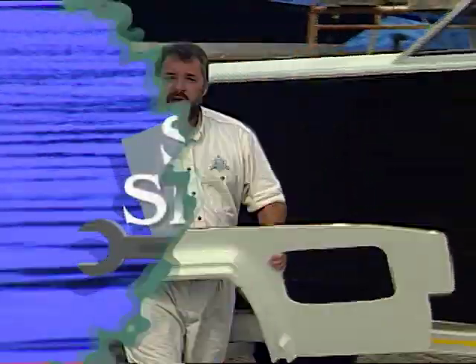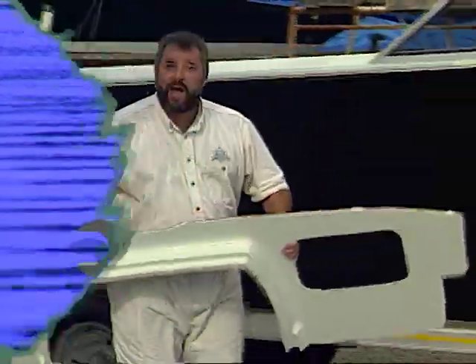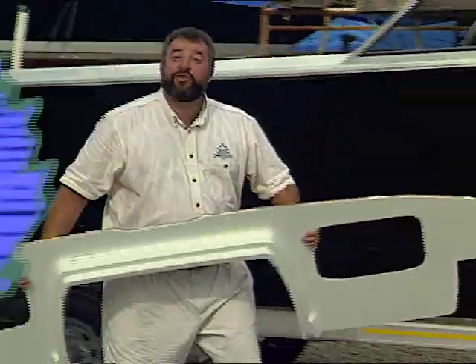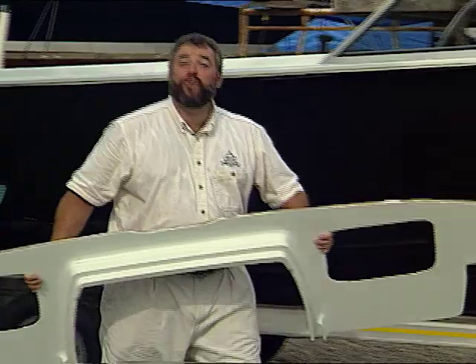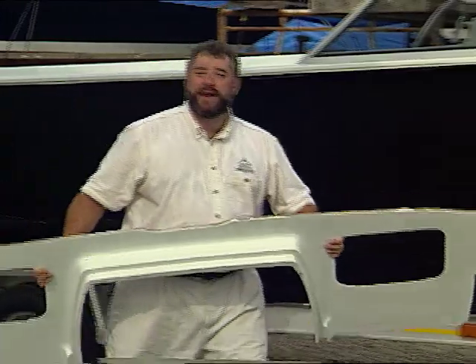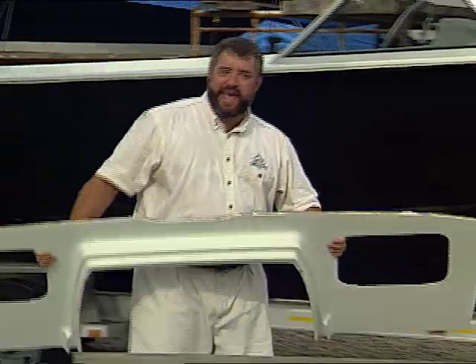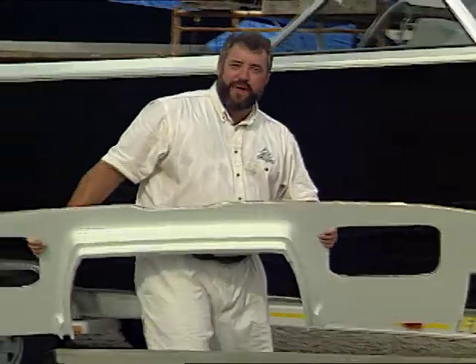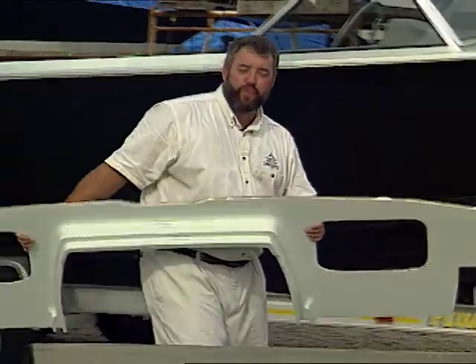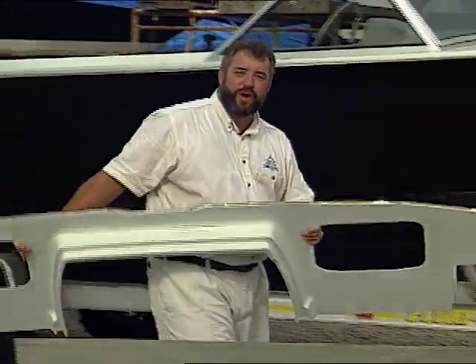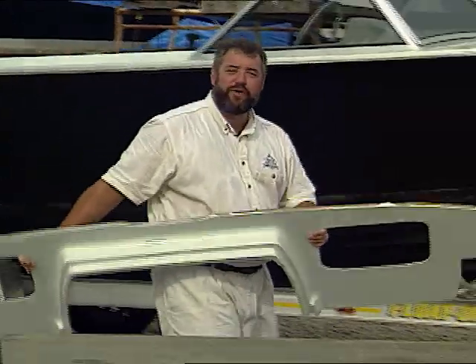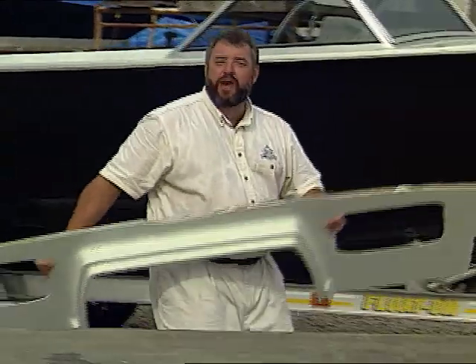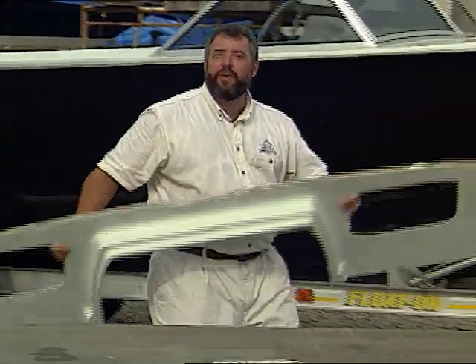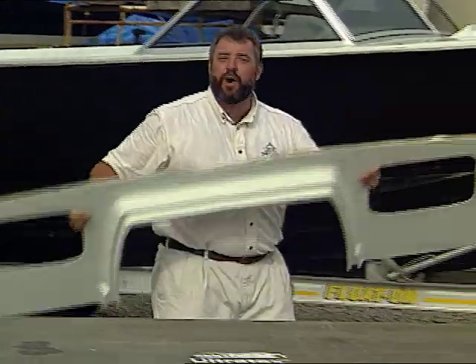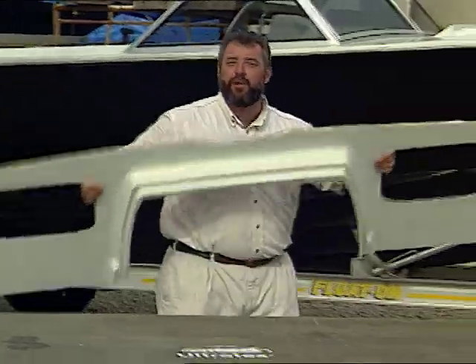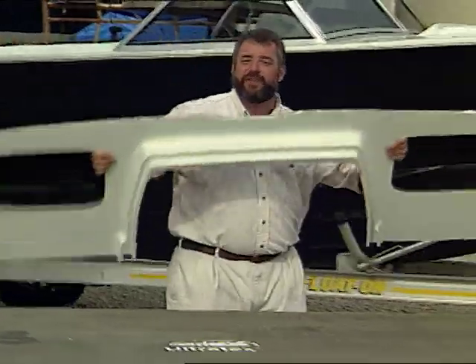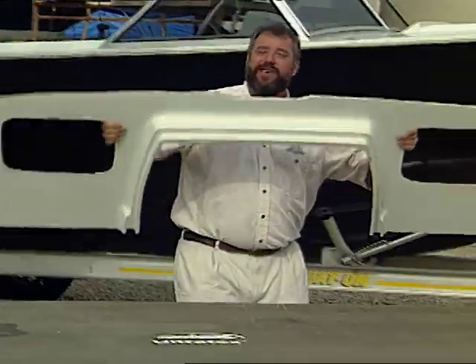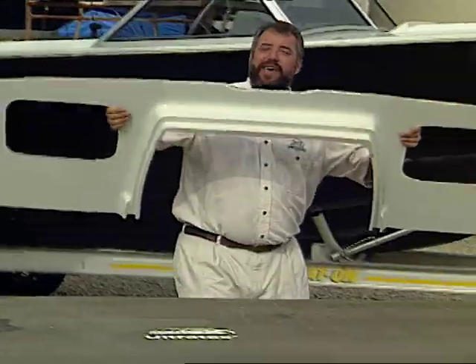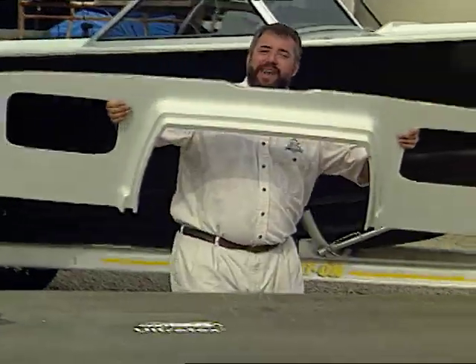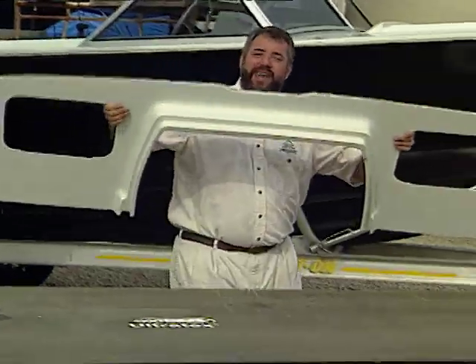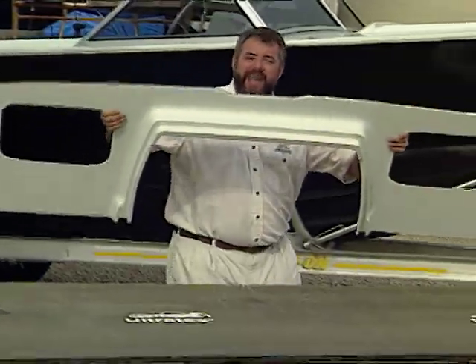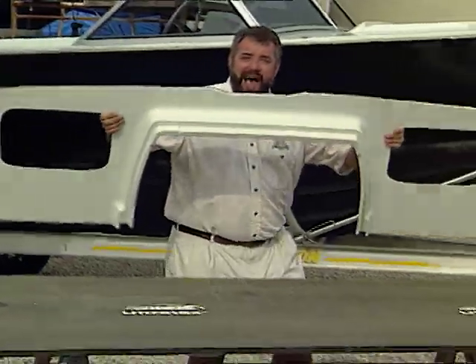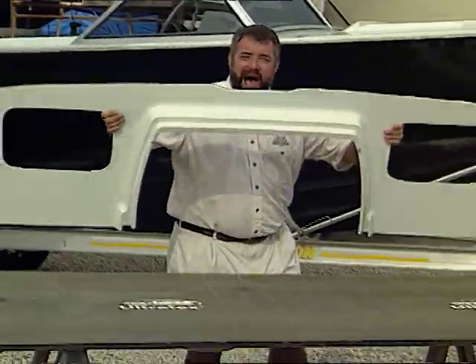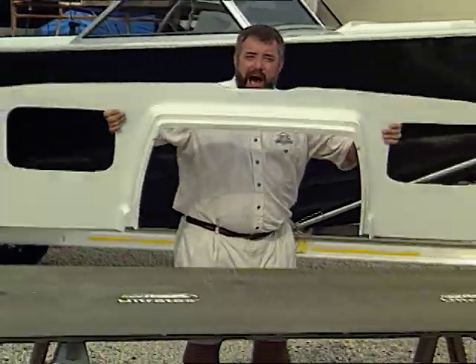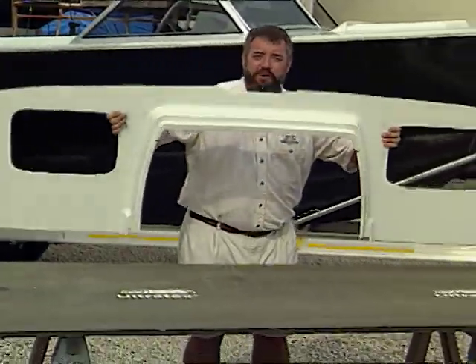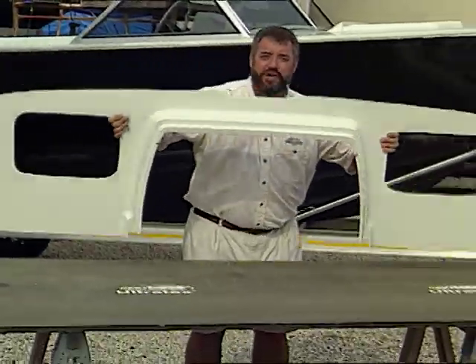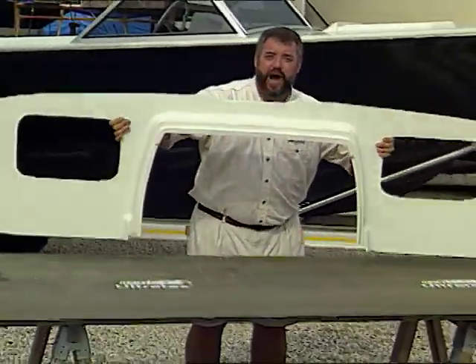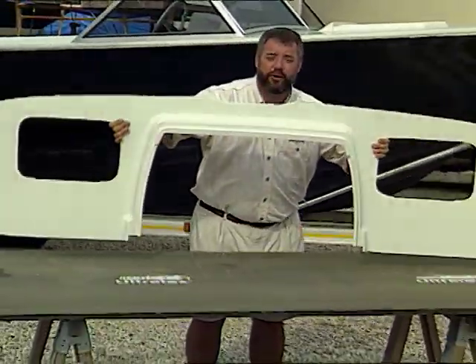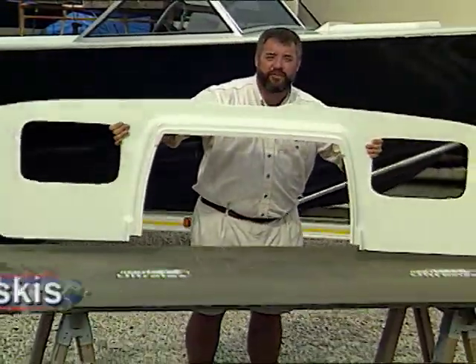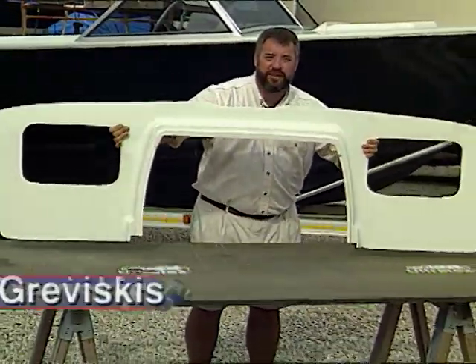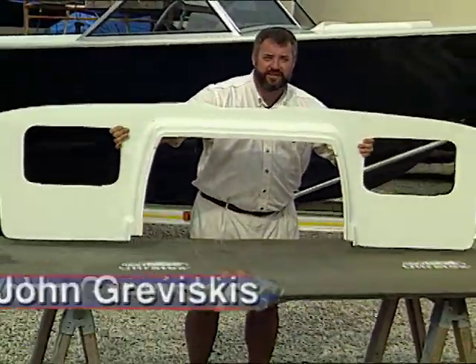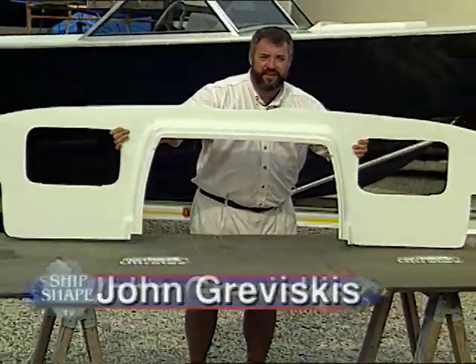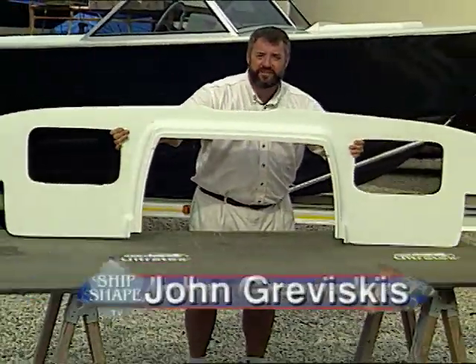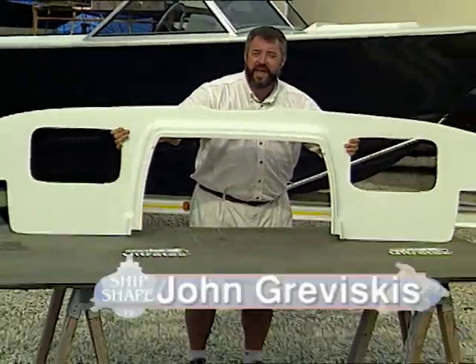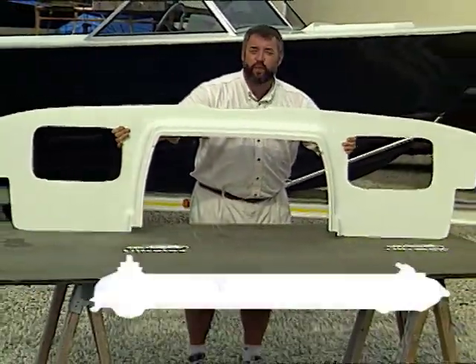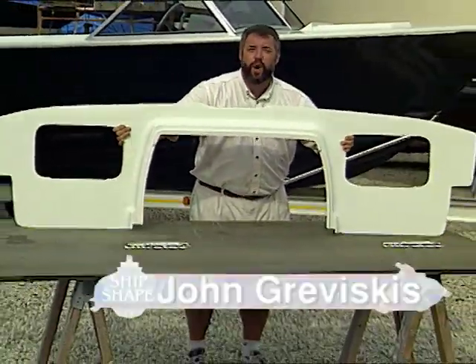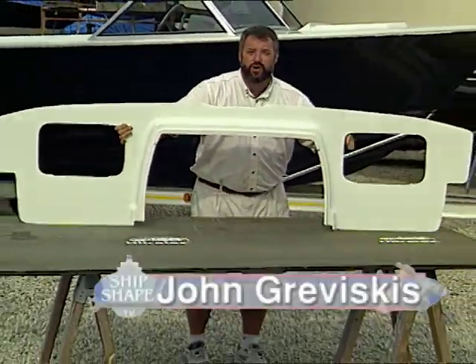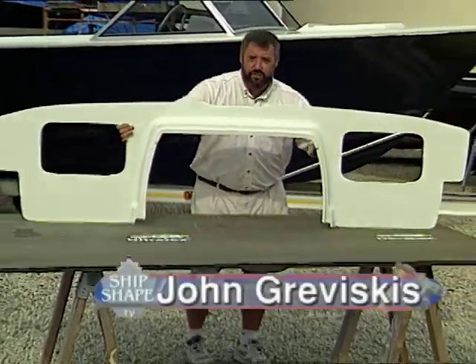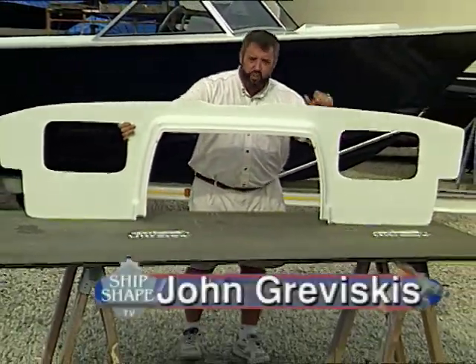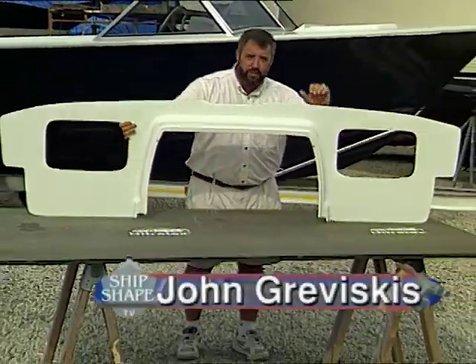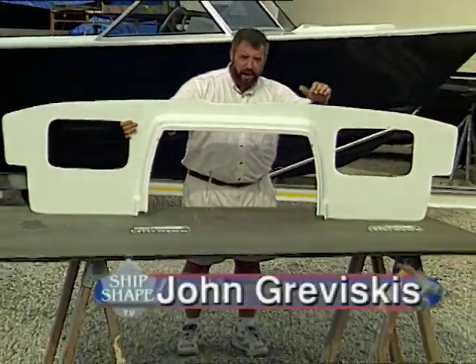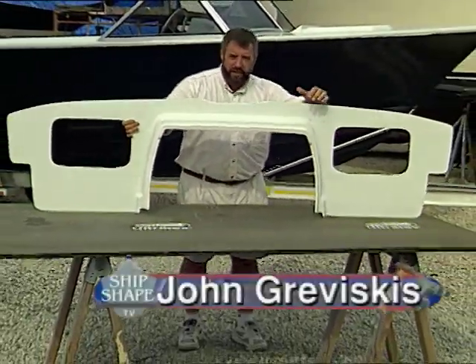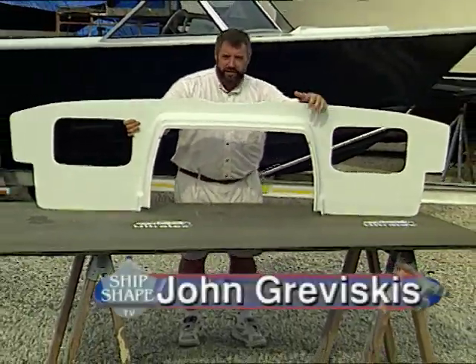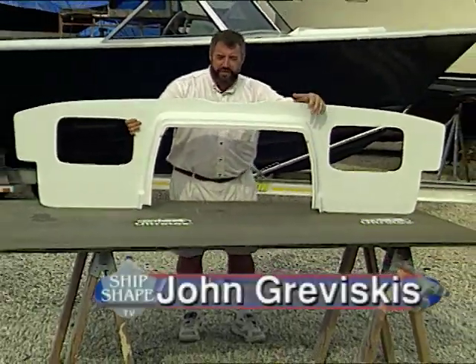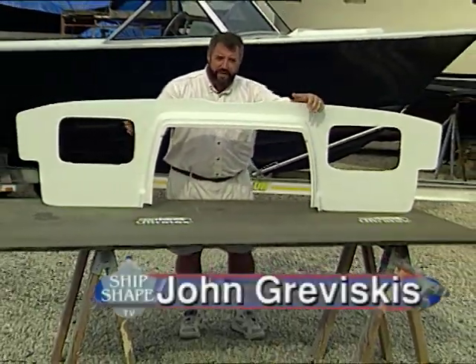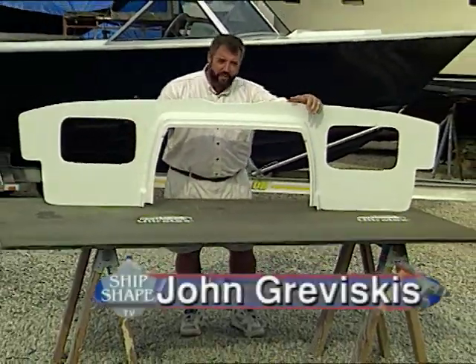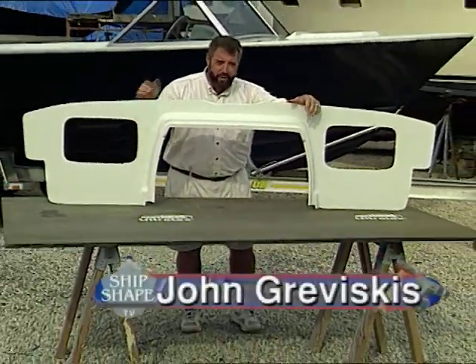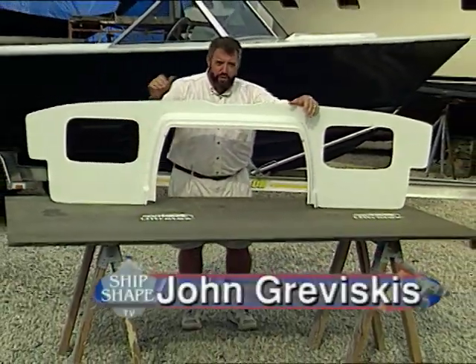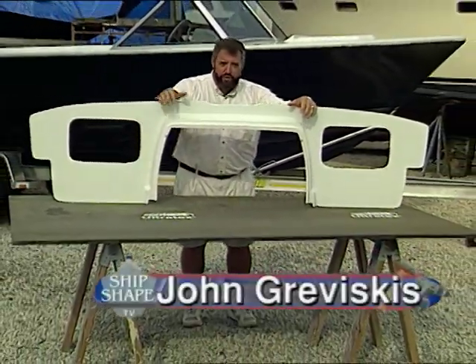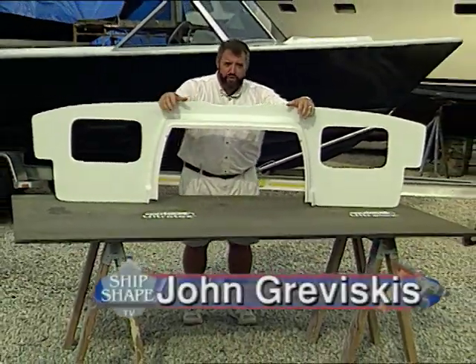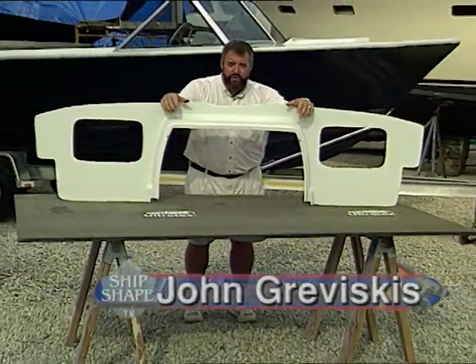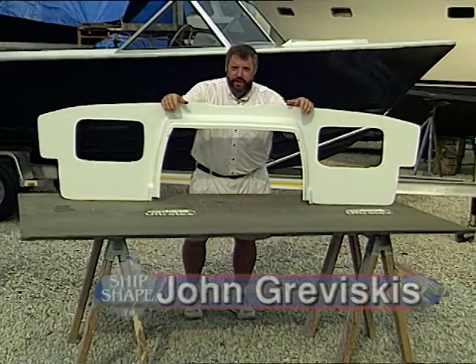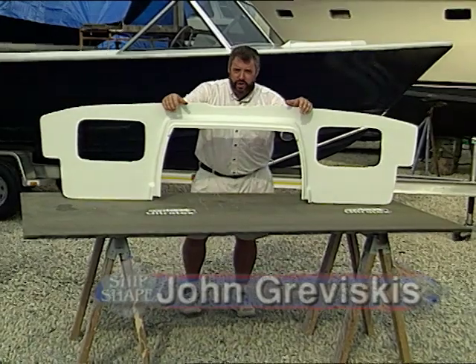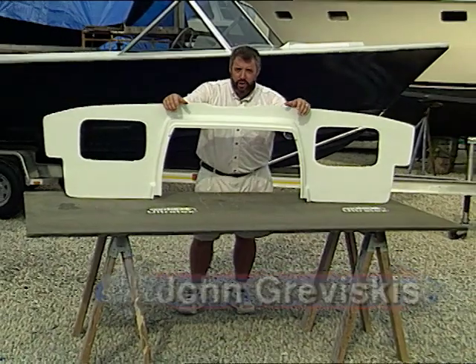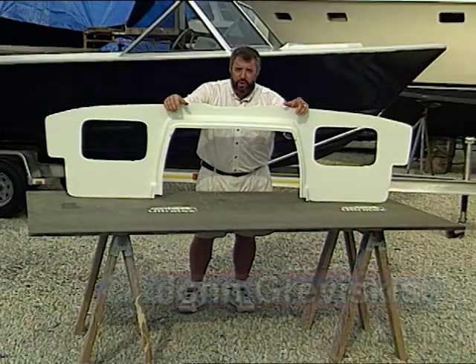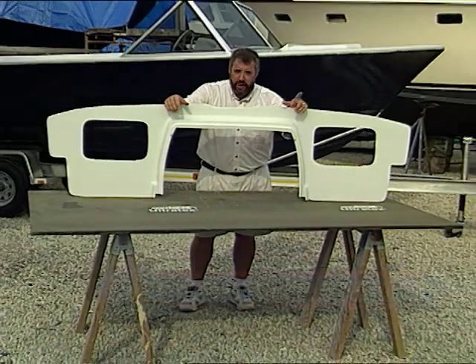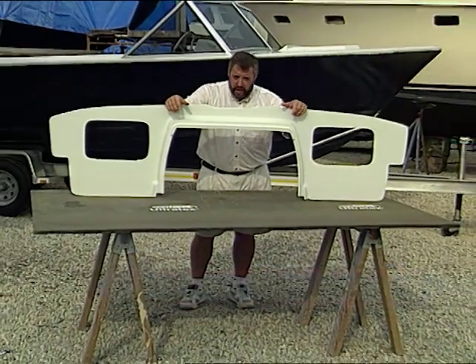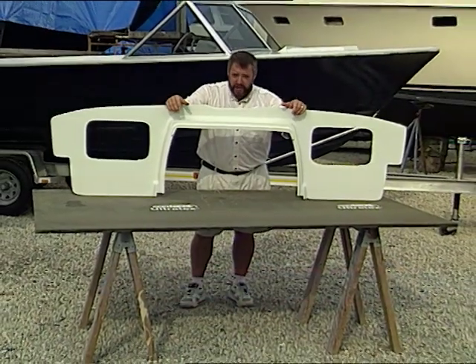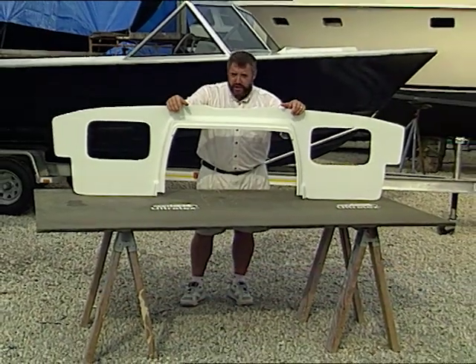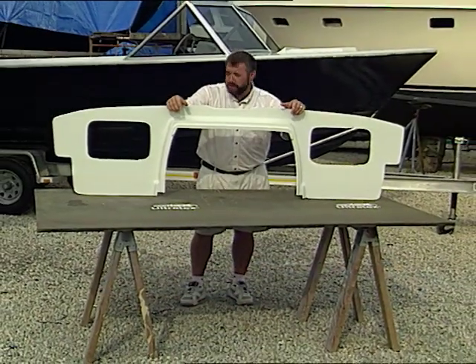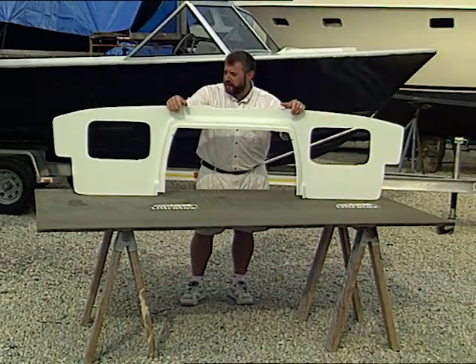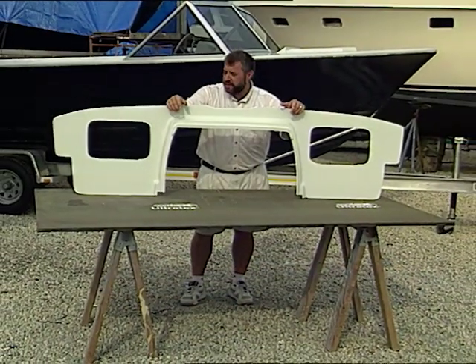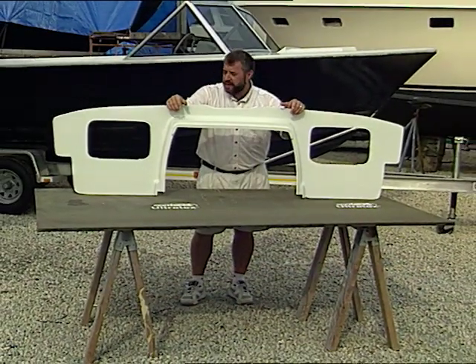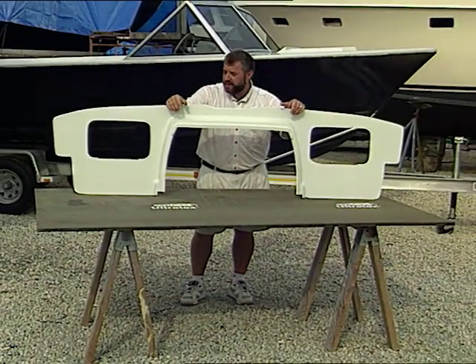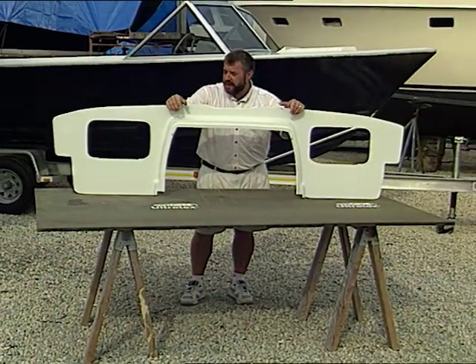It's great to have you working around the boat with us again. I'm John Graviscus, and welcome to America's favorite boat improvement show, ShipShapeTV.